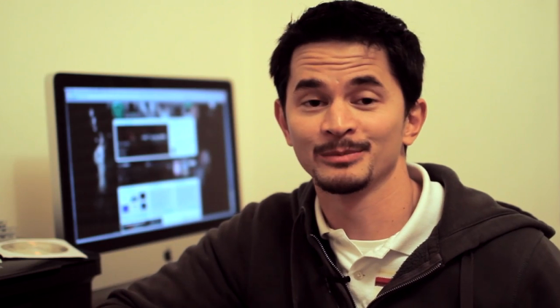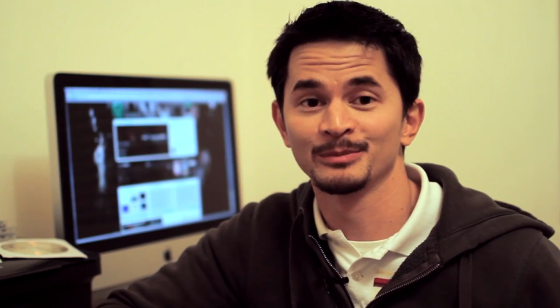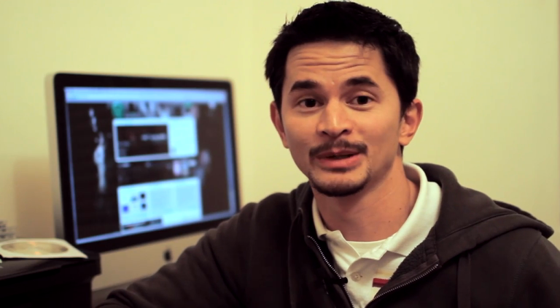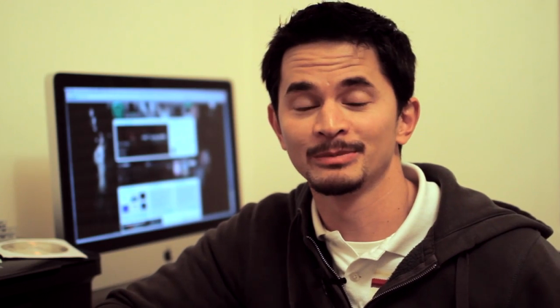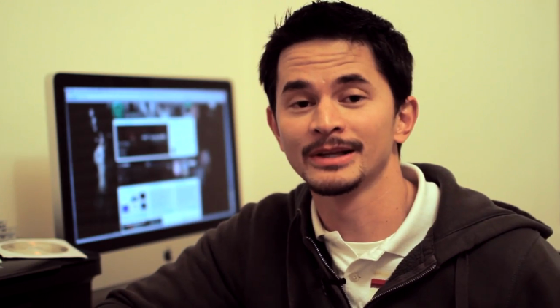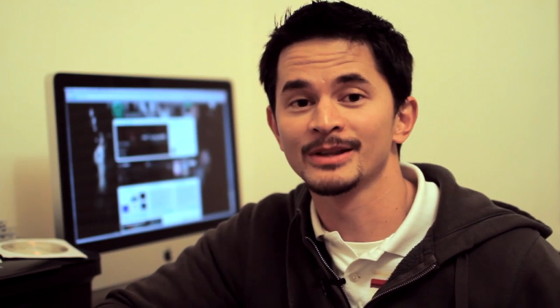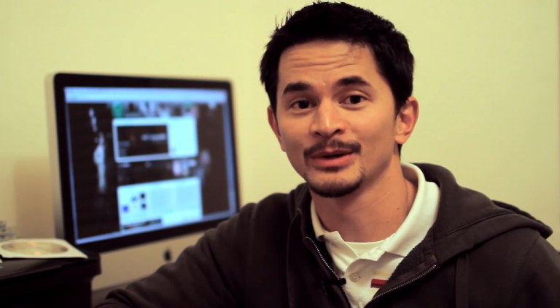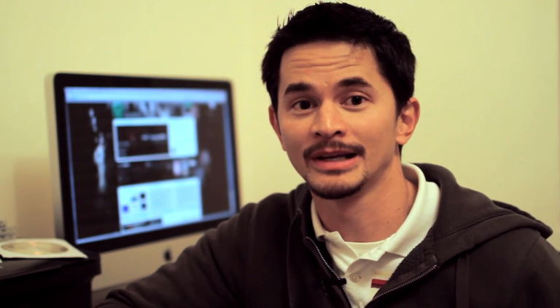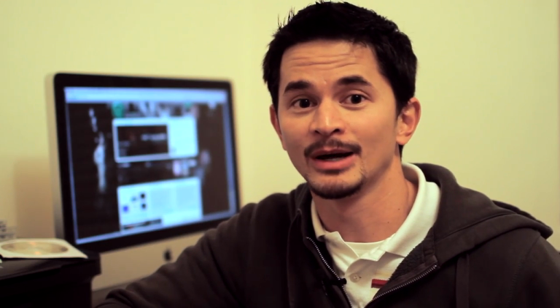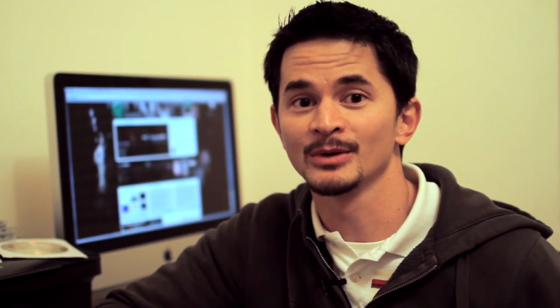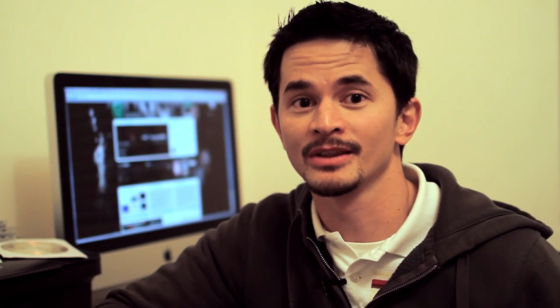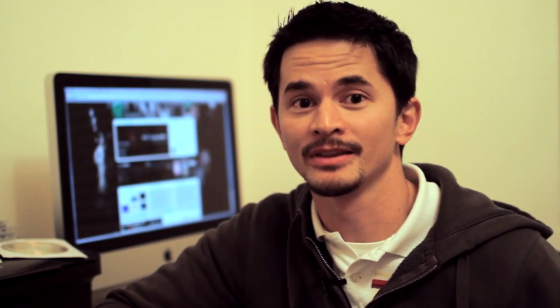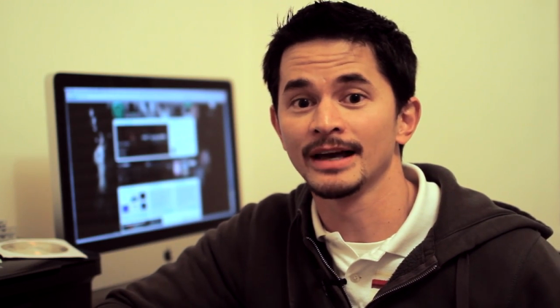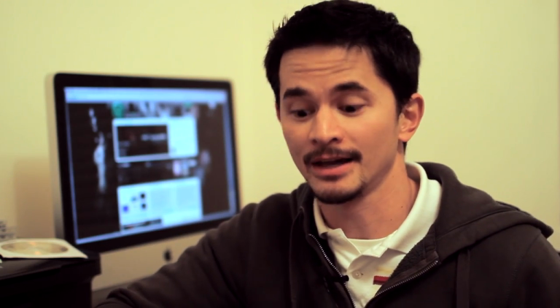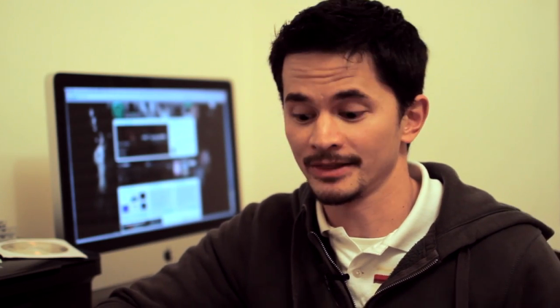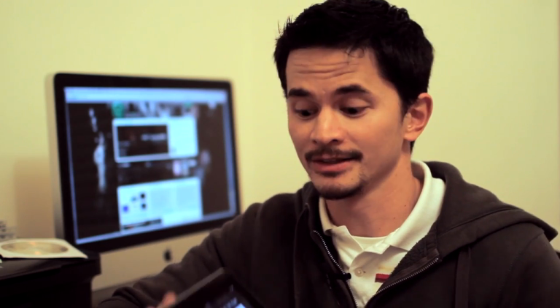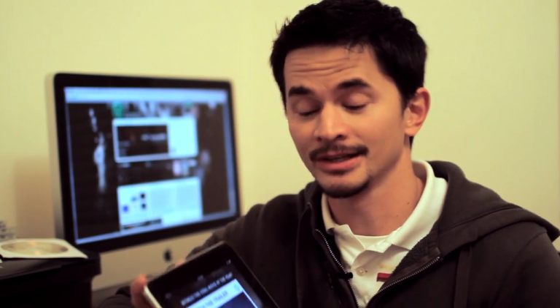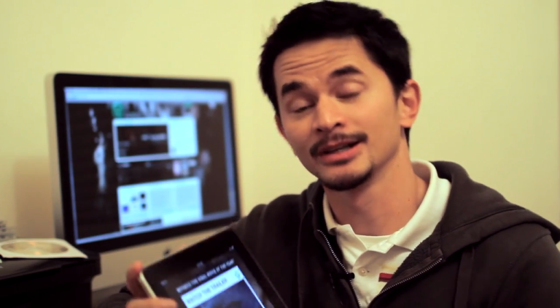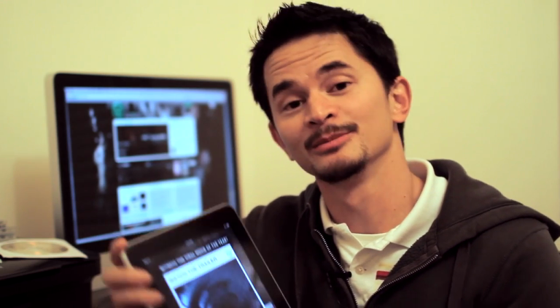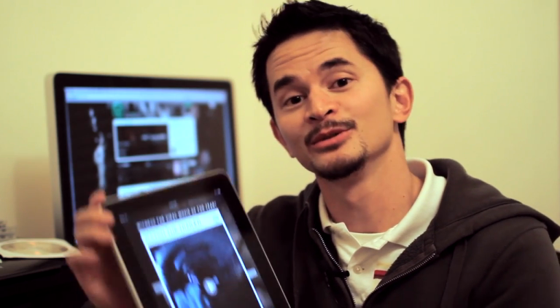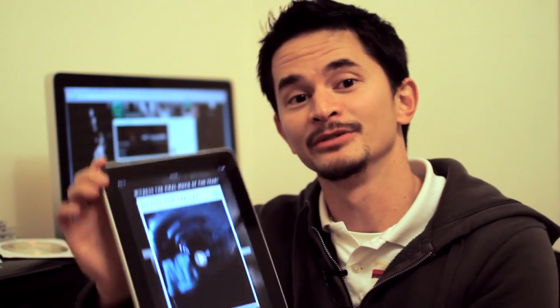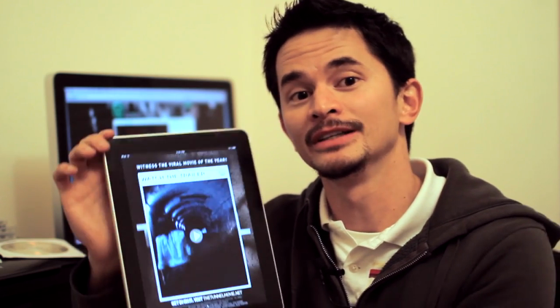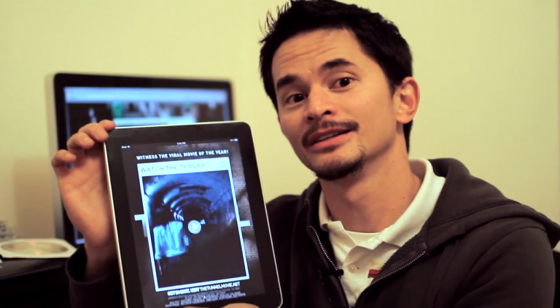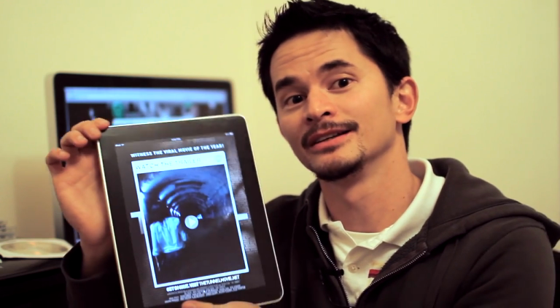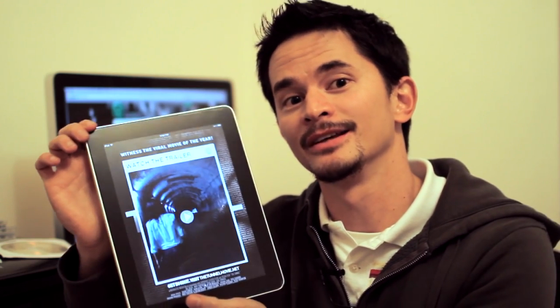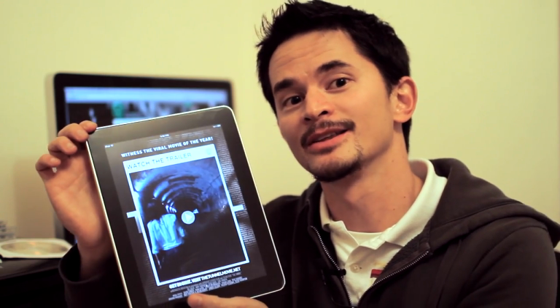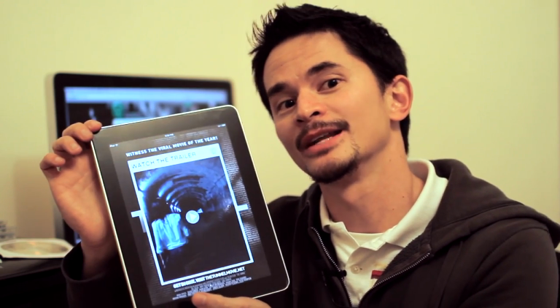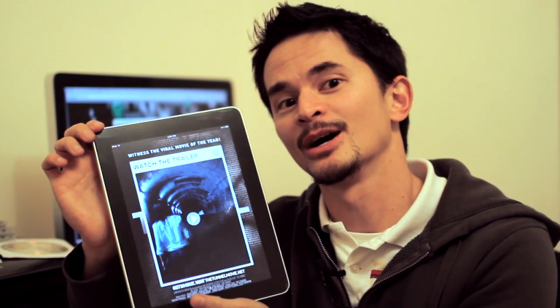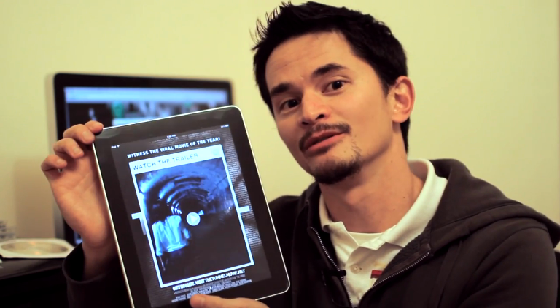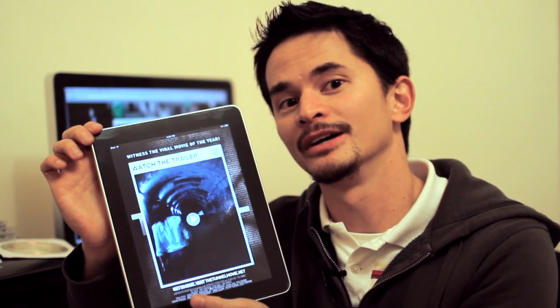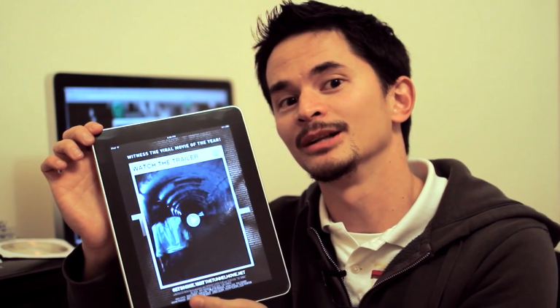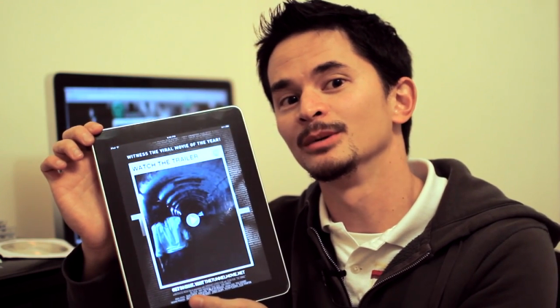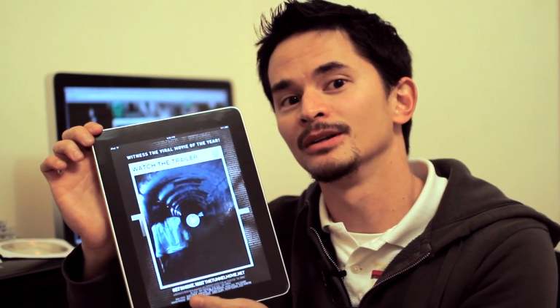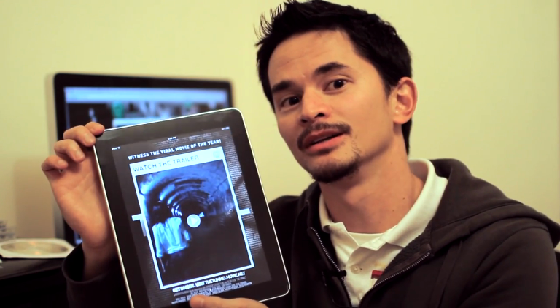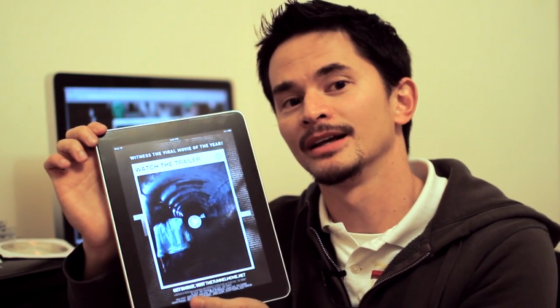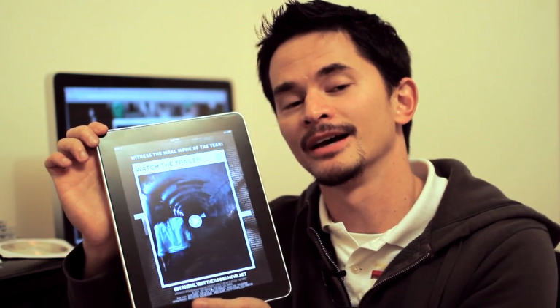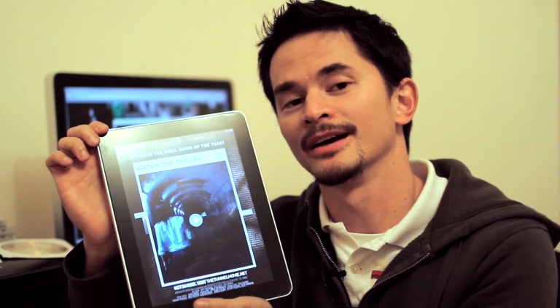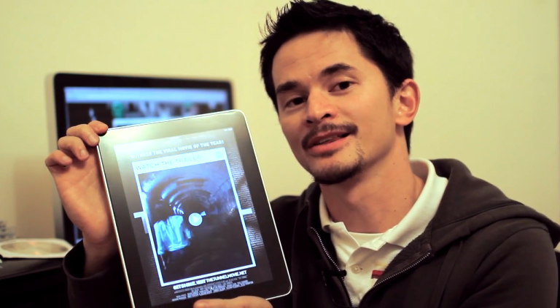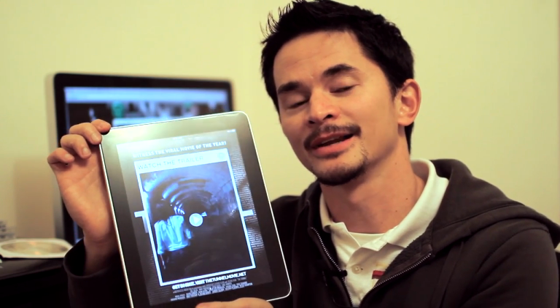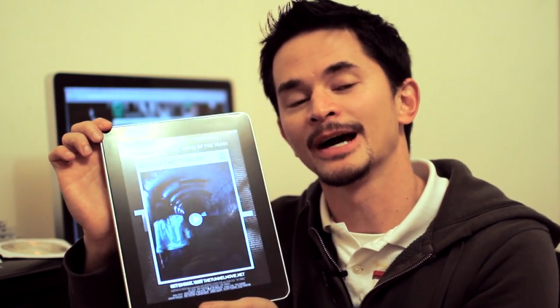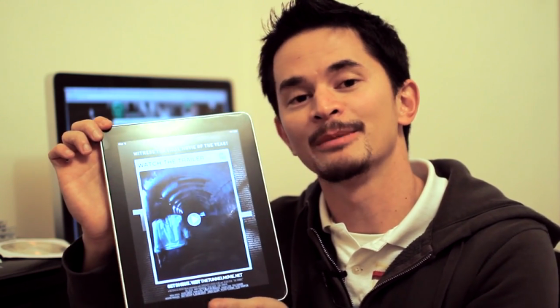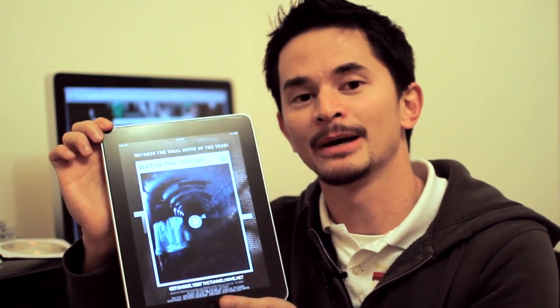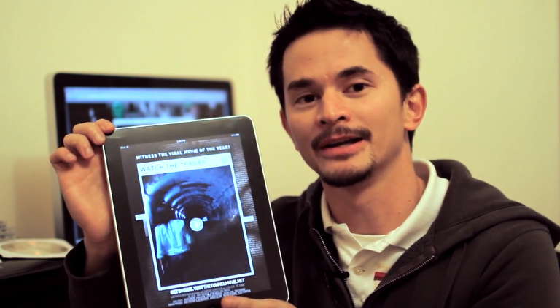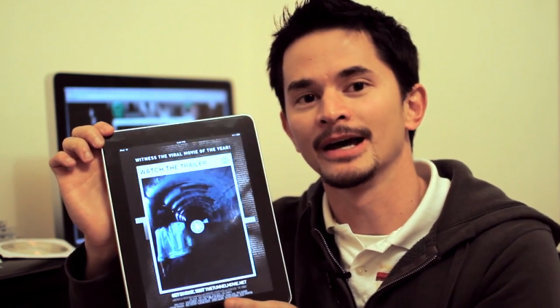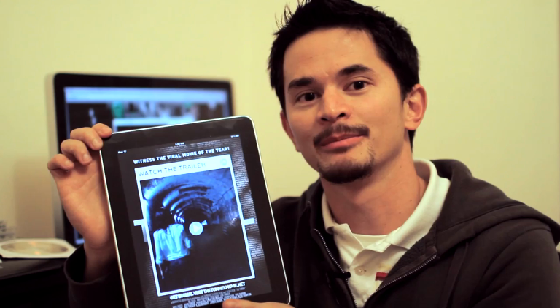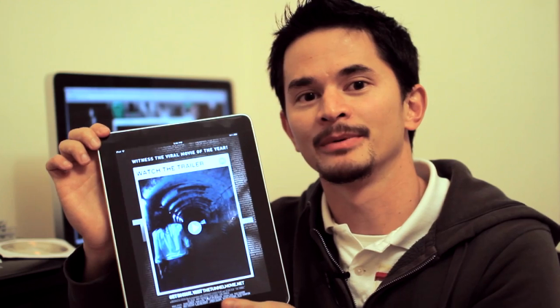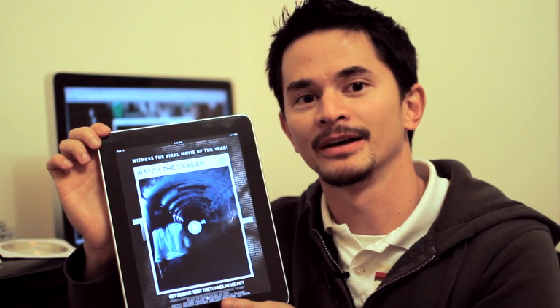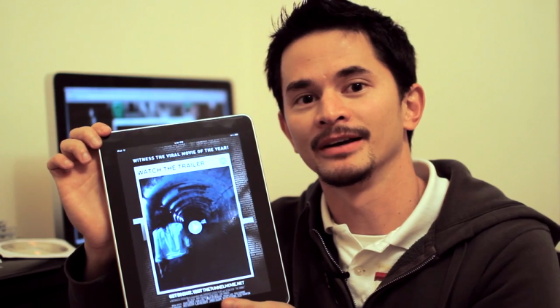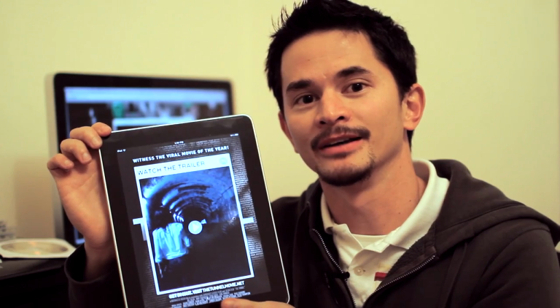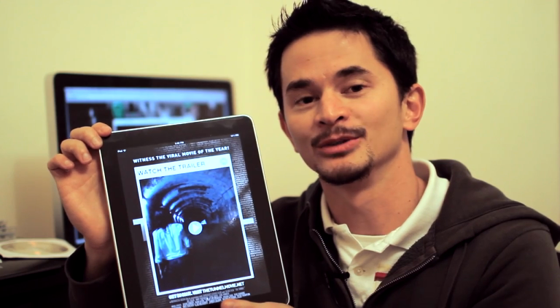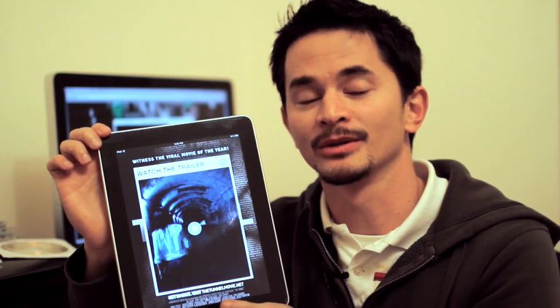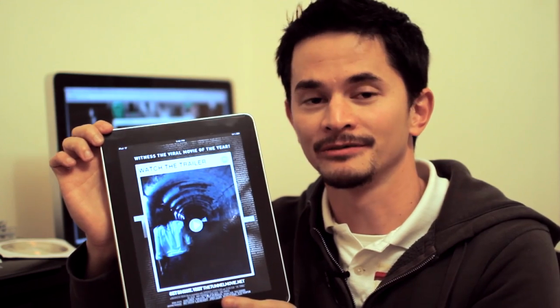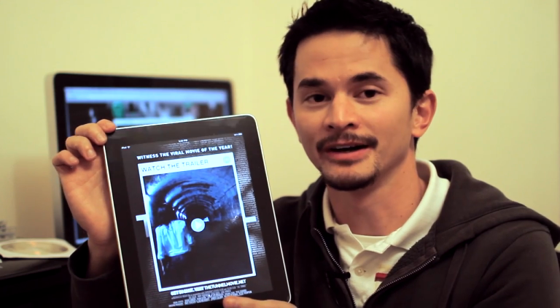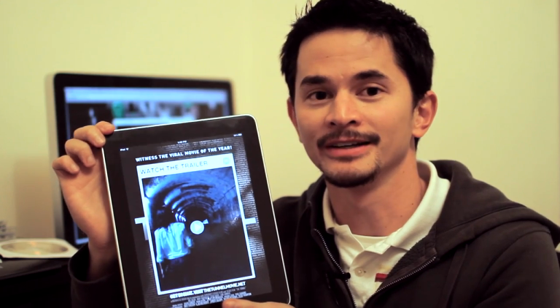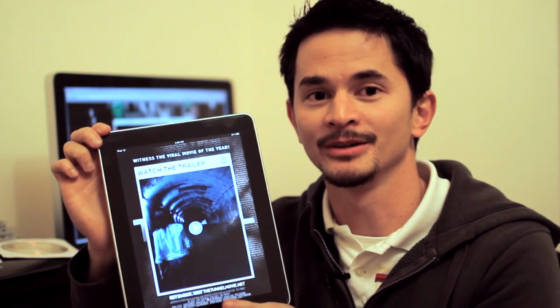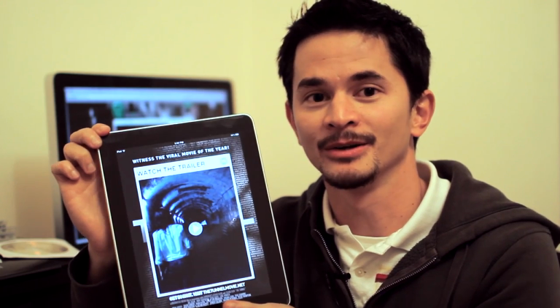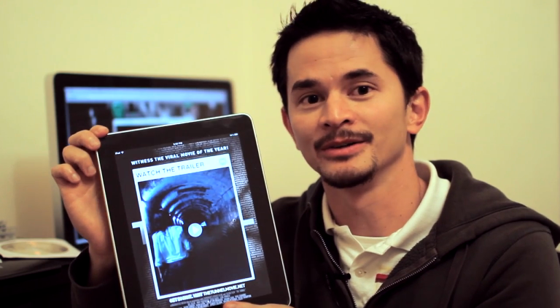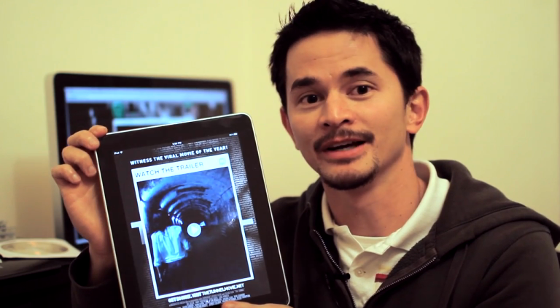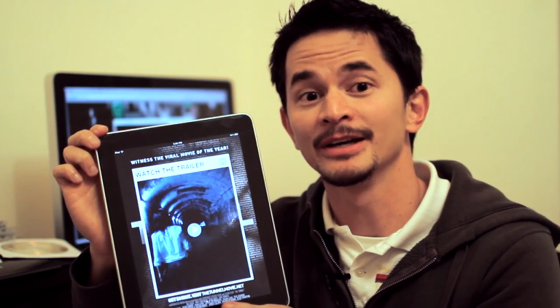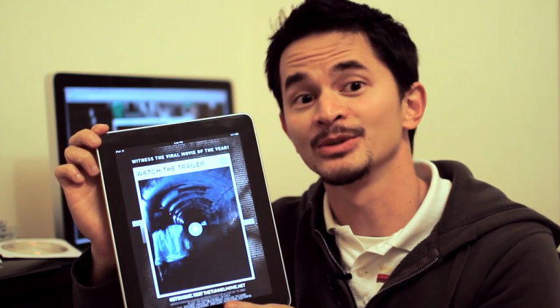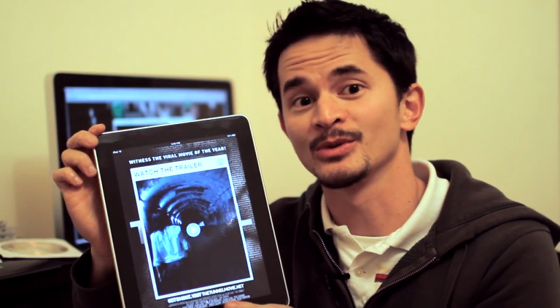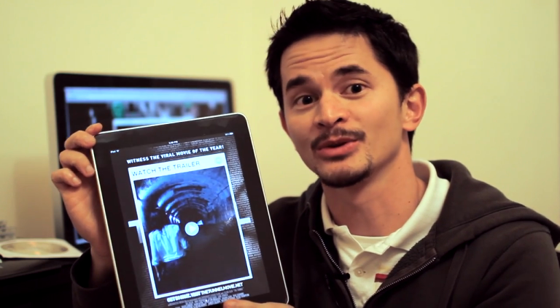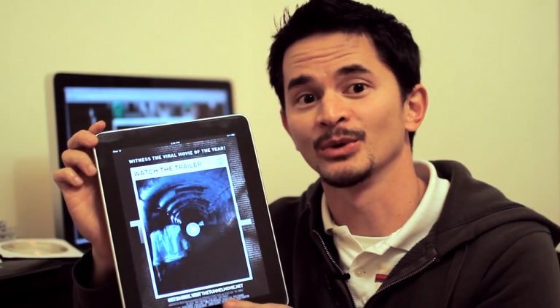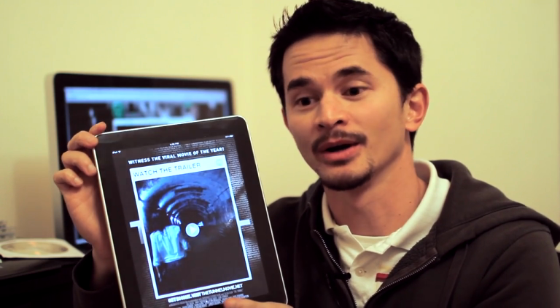I'm pretty pleased to announce that The Tunnel Movie is now available as an iPad app, and you can find it on the iTunes store.